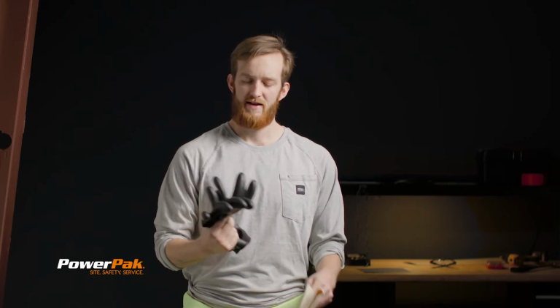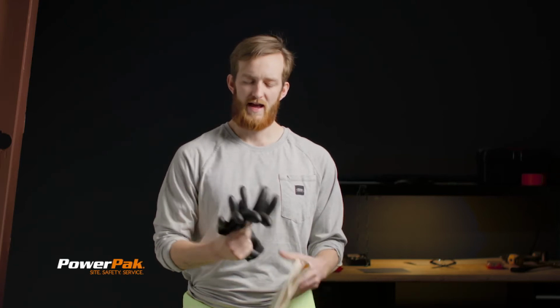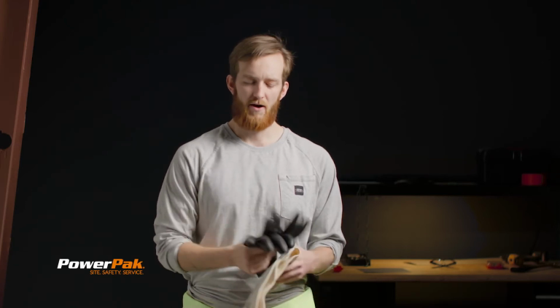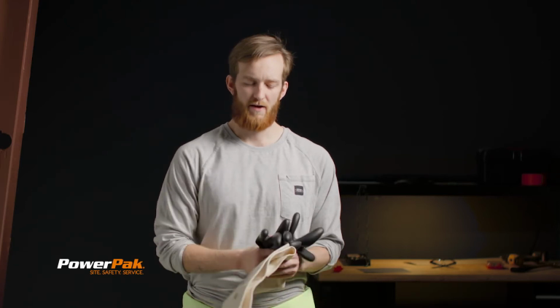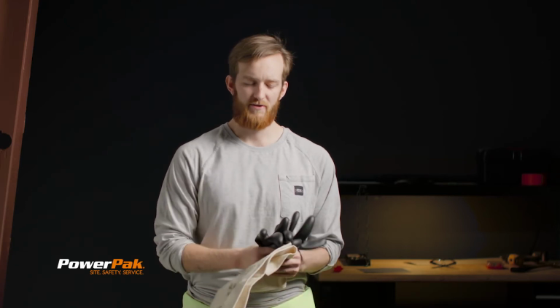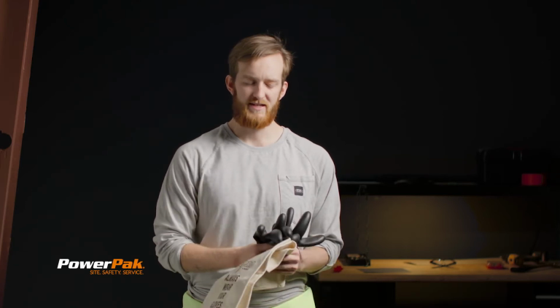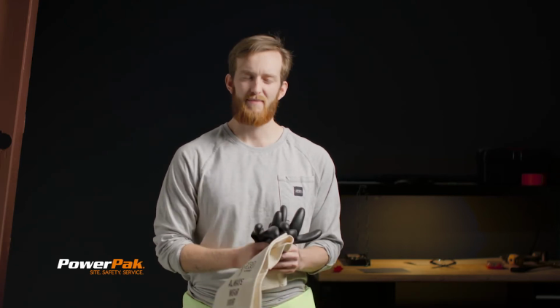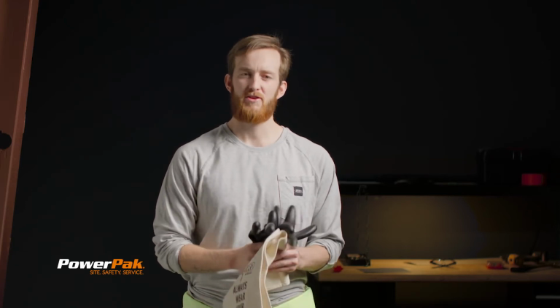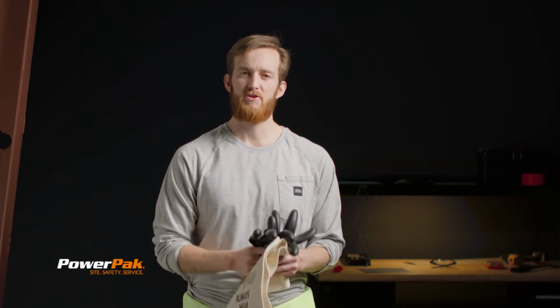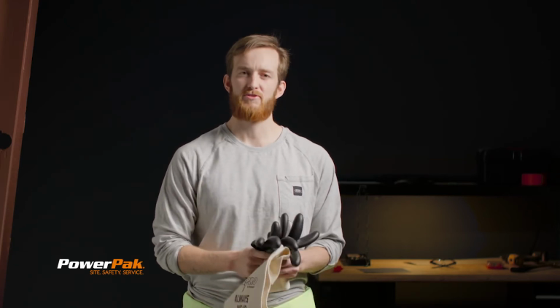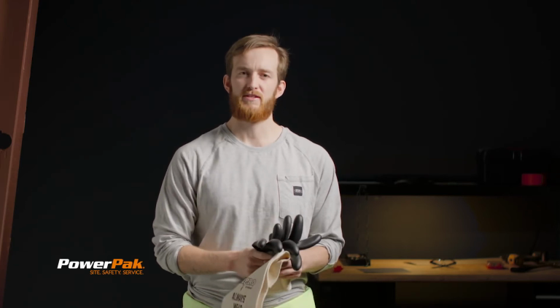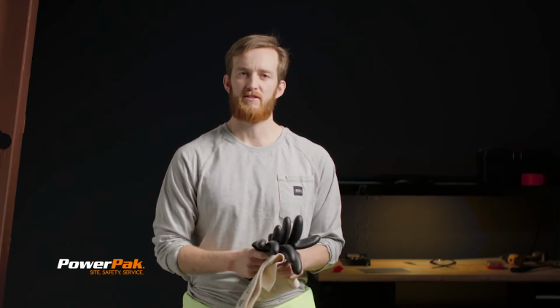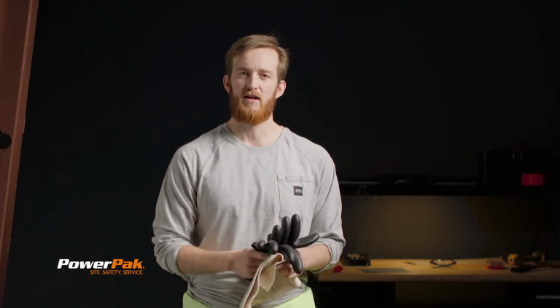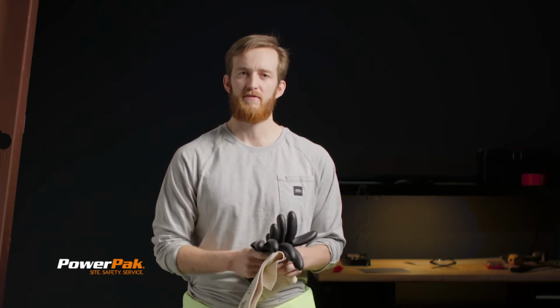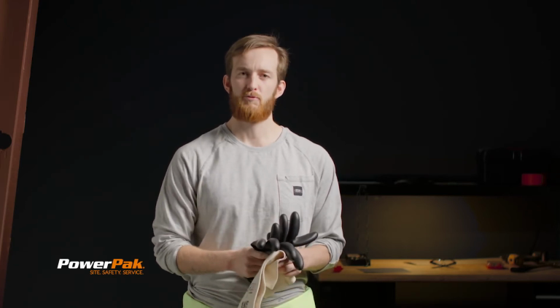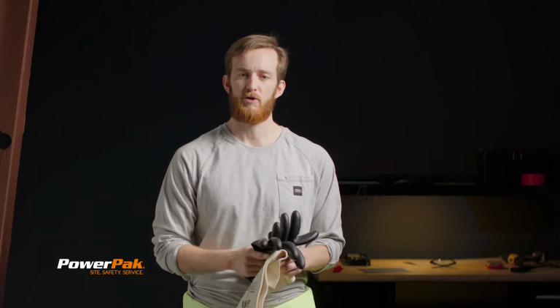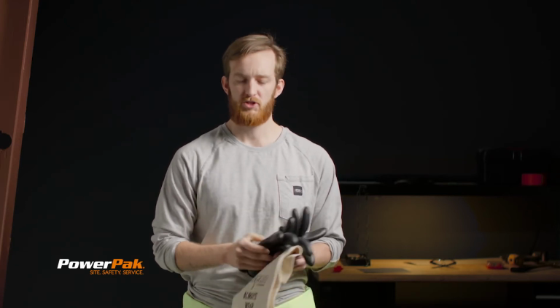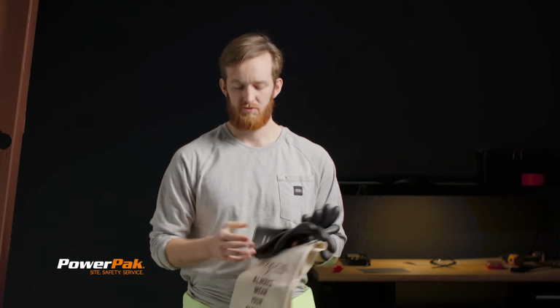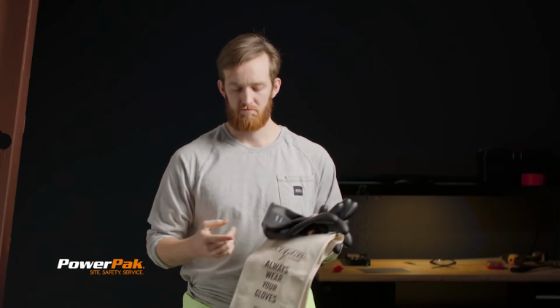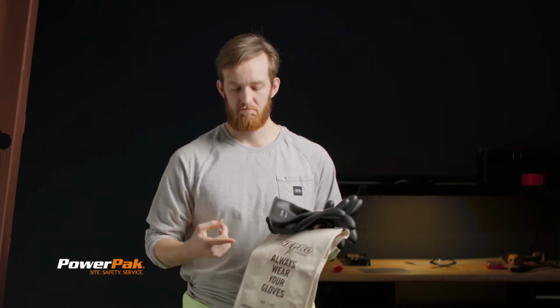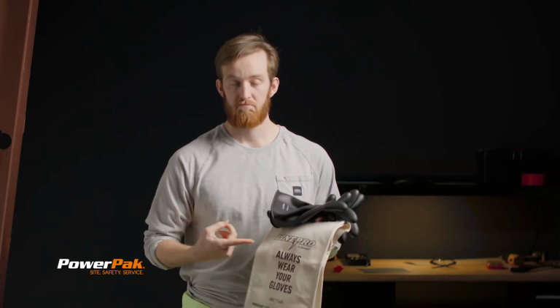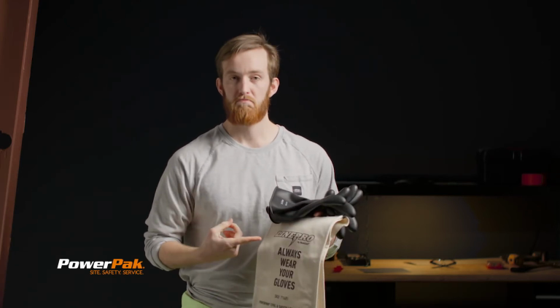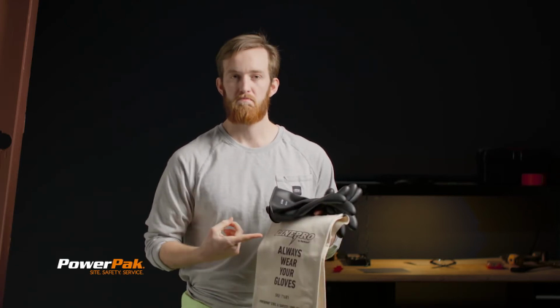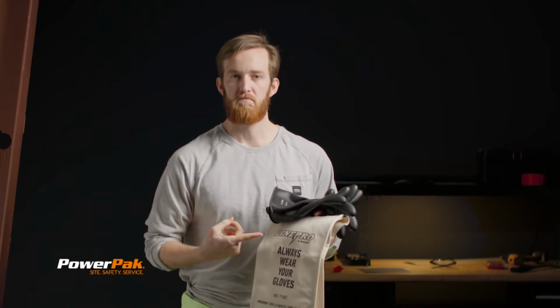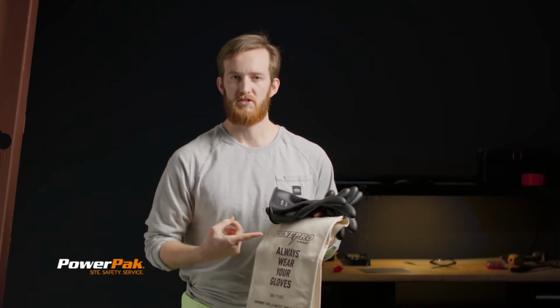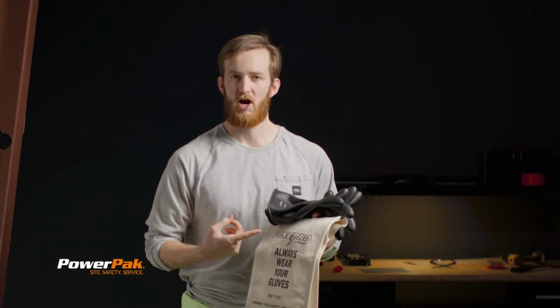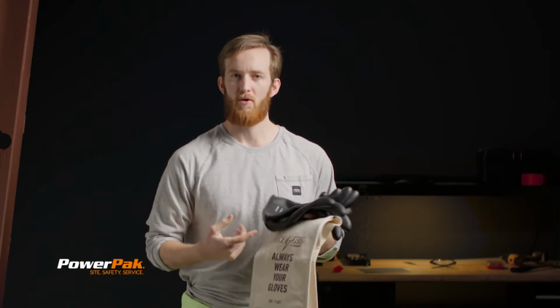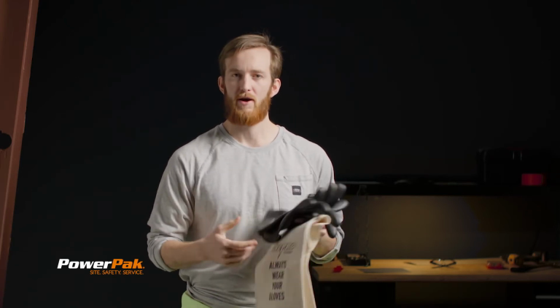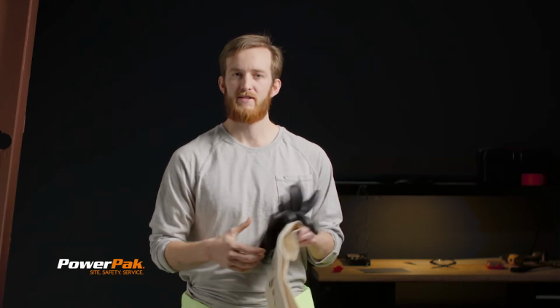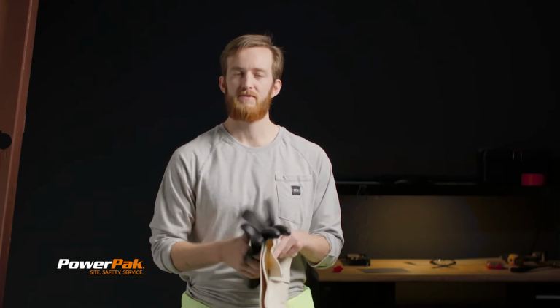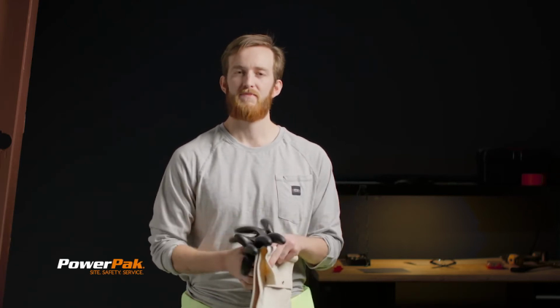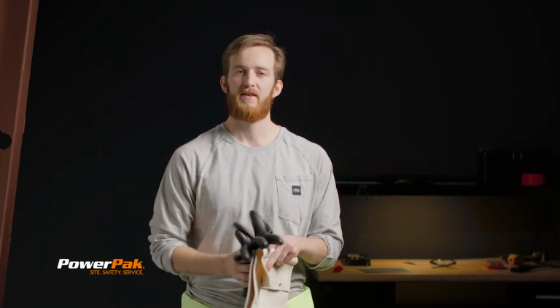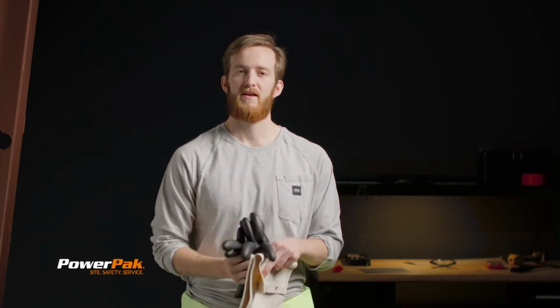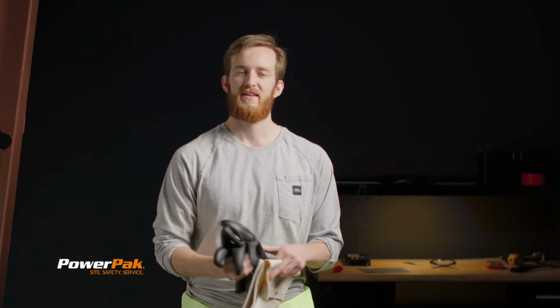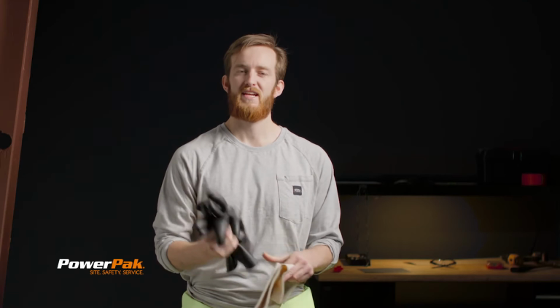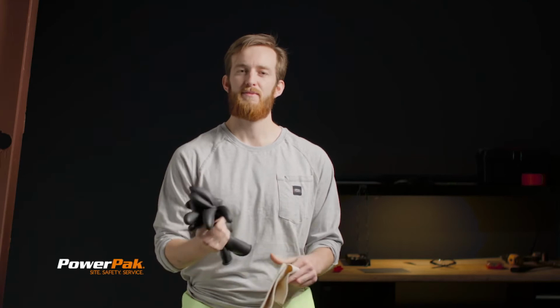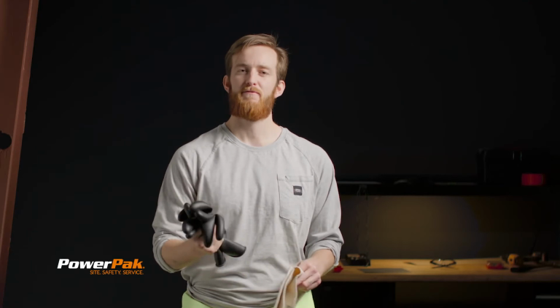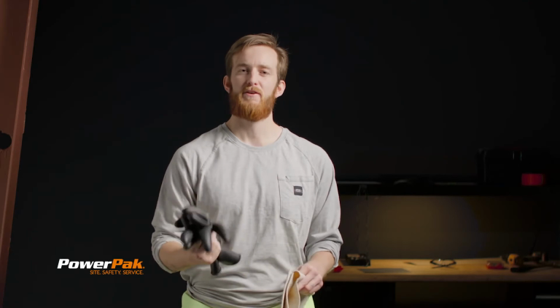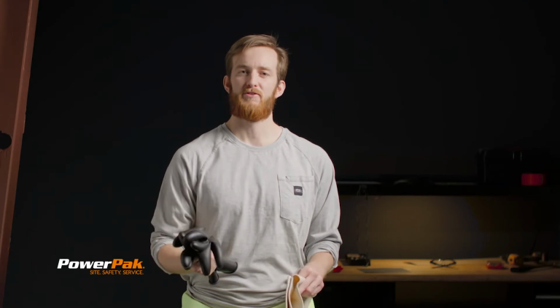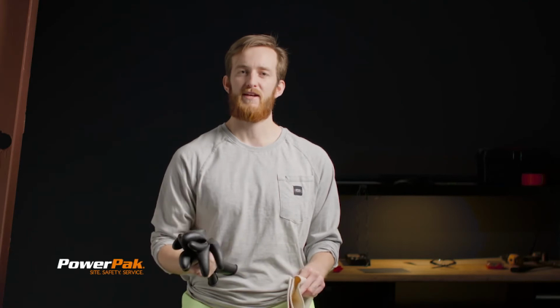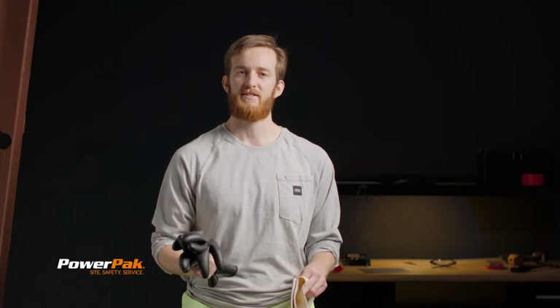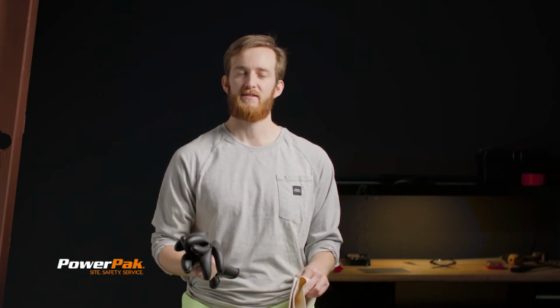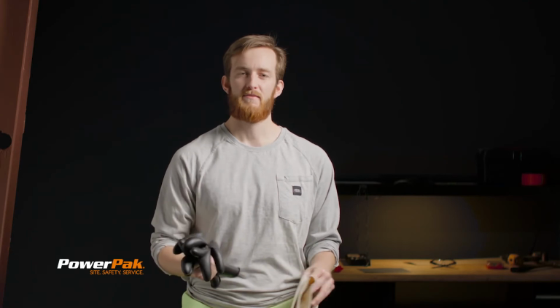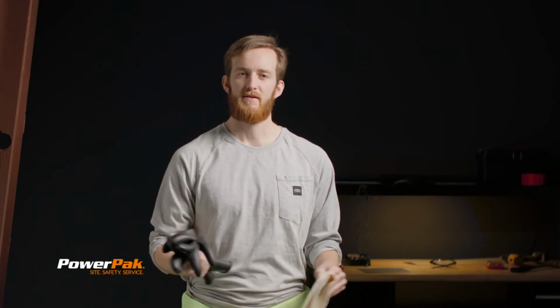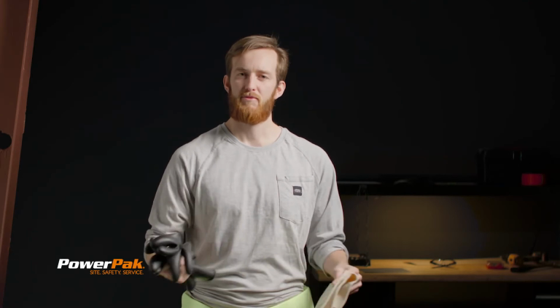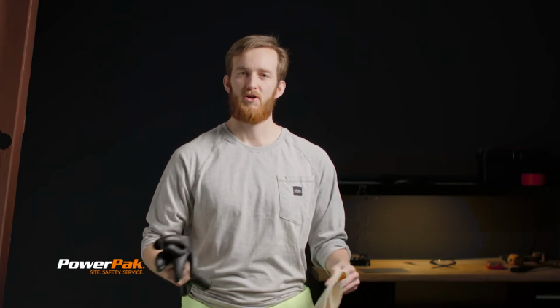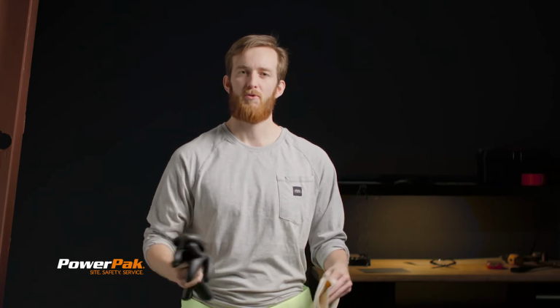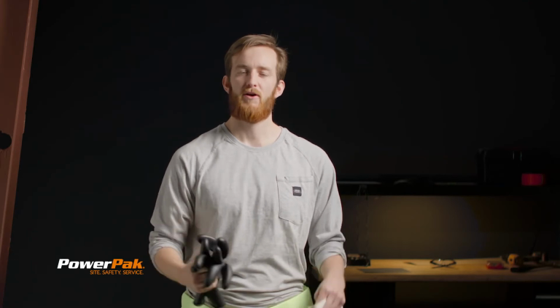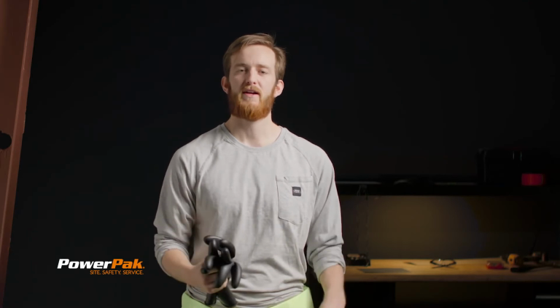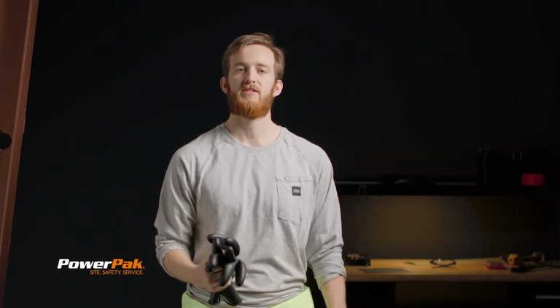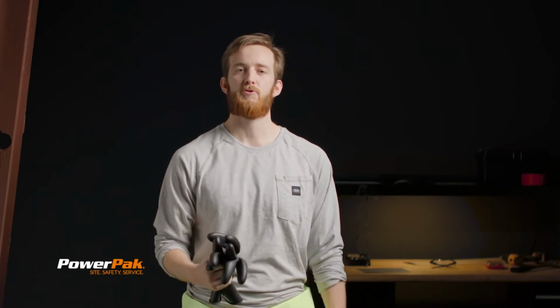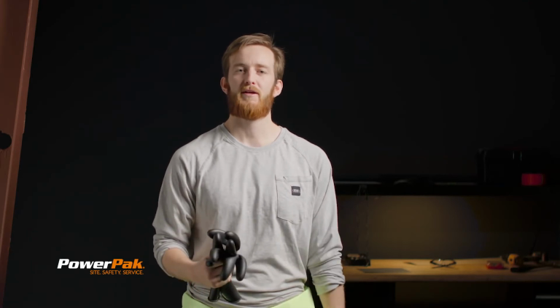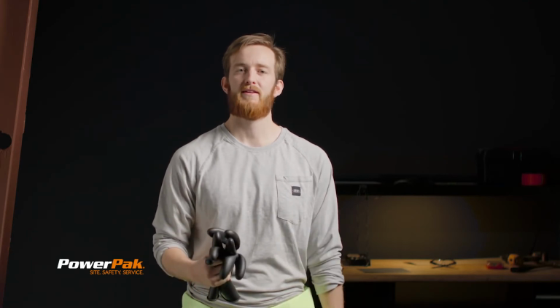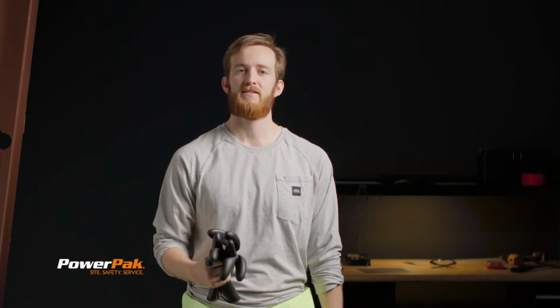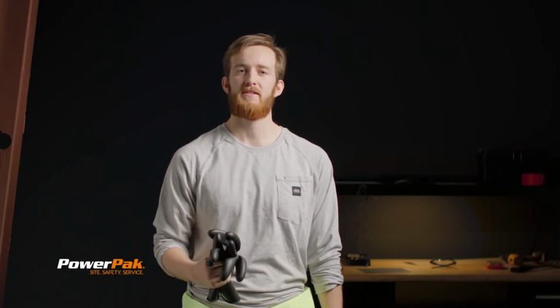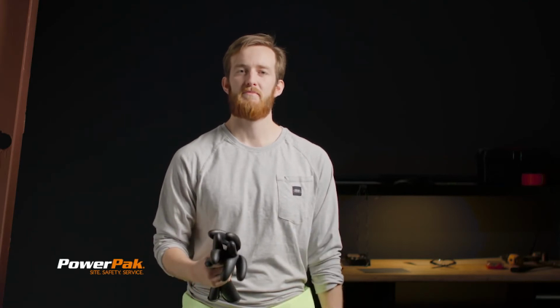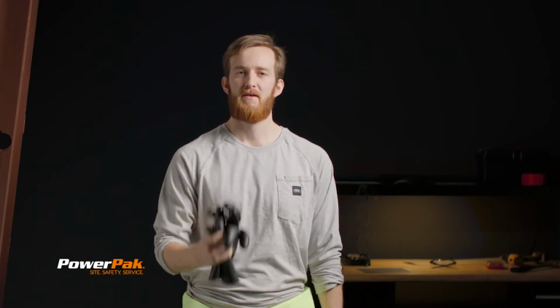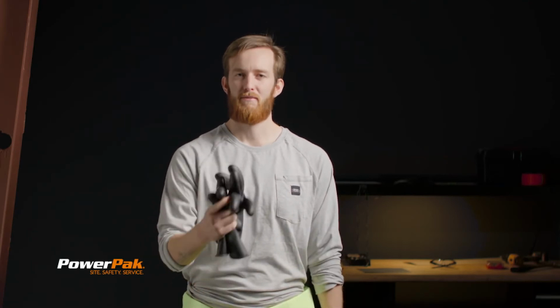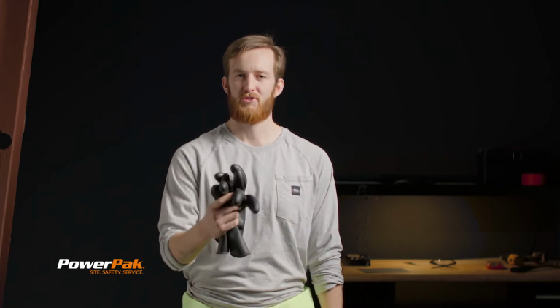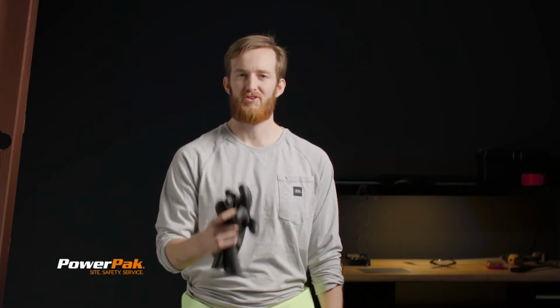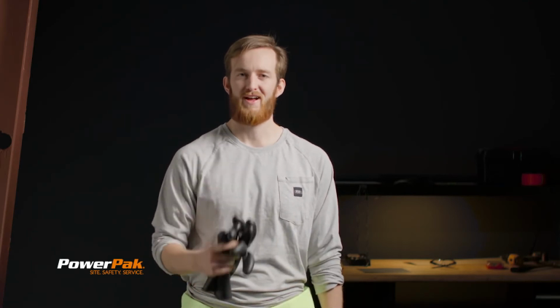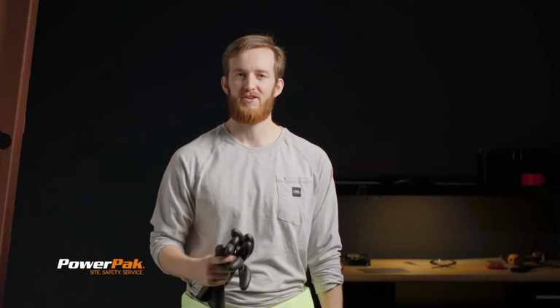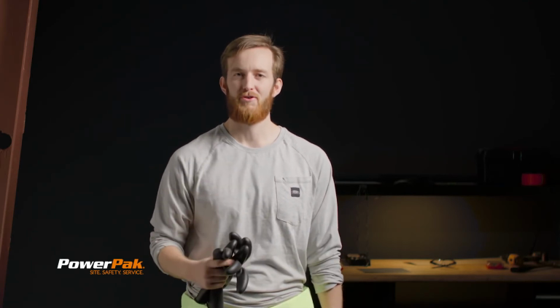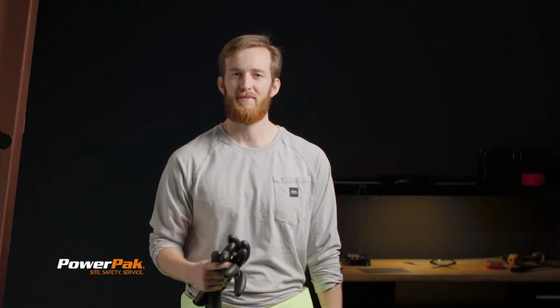Now every time you use these gloves, they need to be field tested — but don't worry, it's quick and easy. I'm going to show you how to do it.